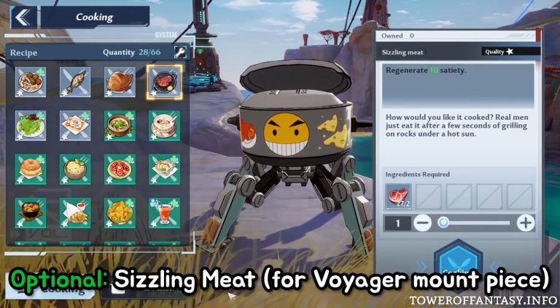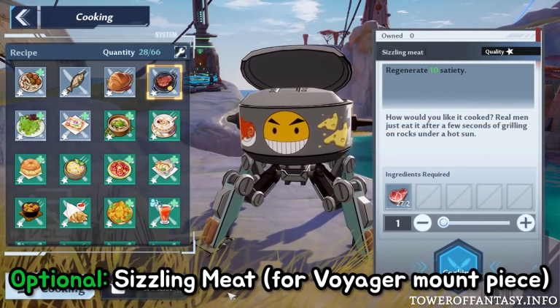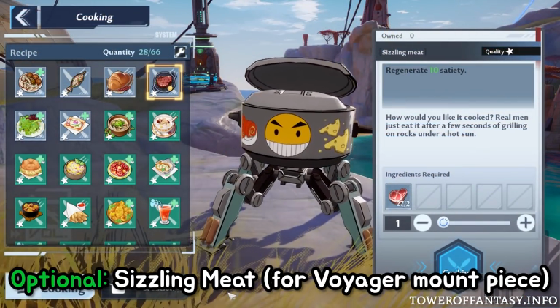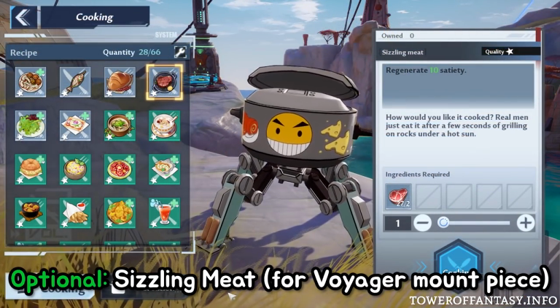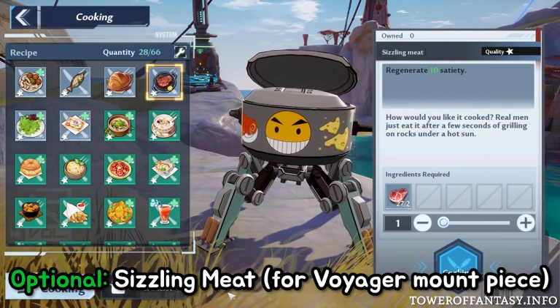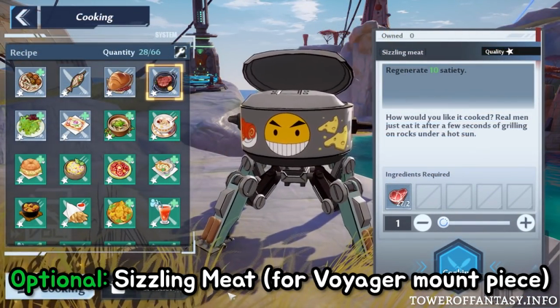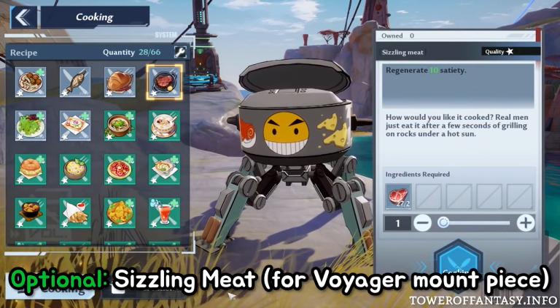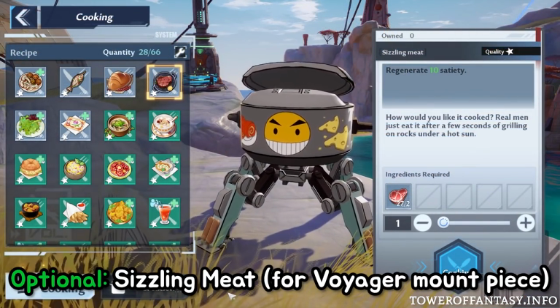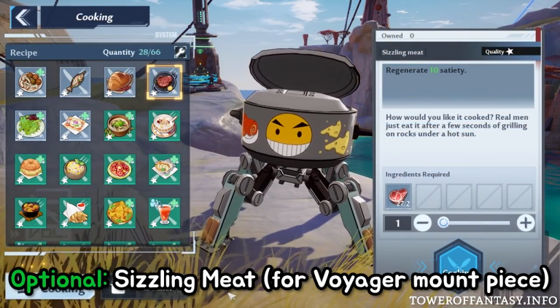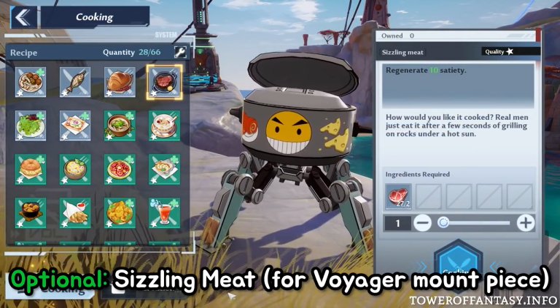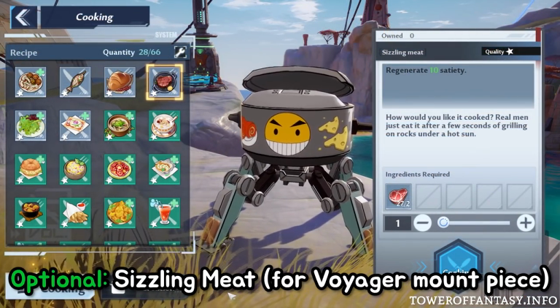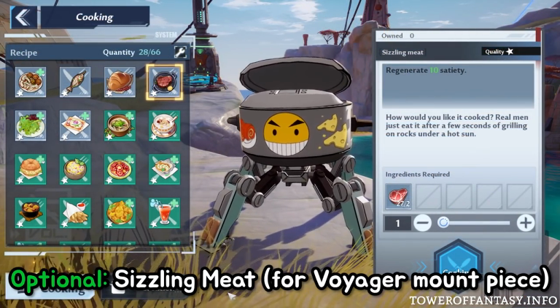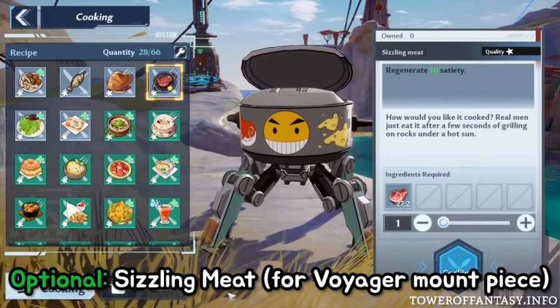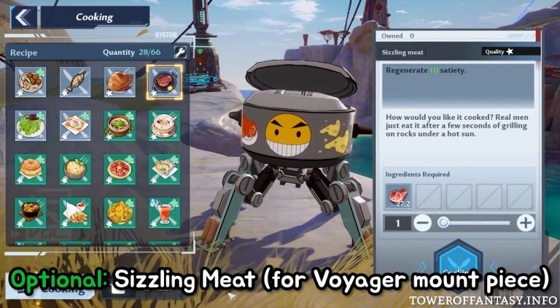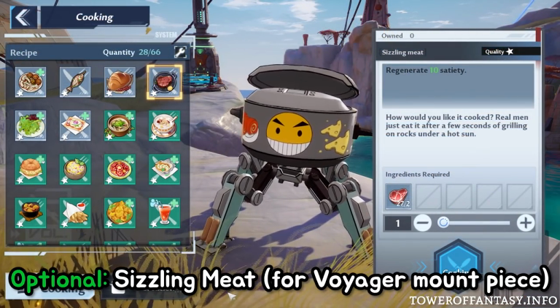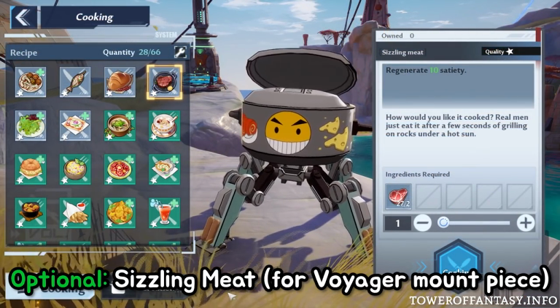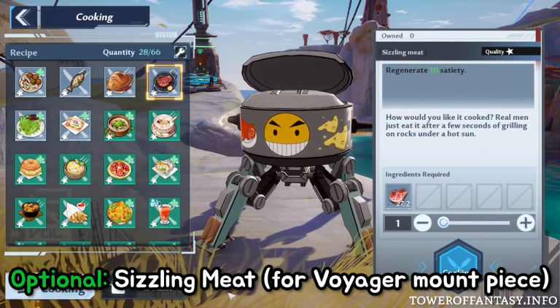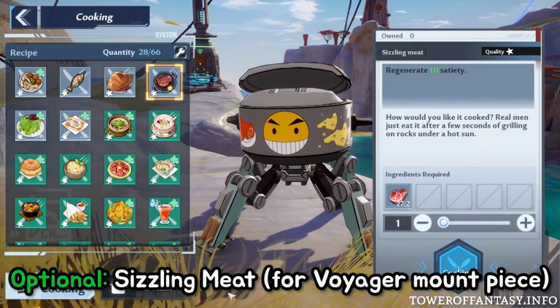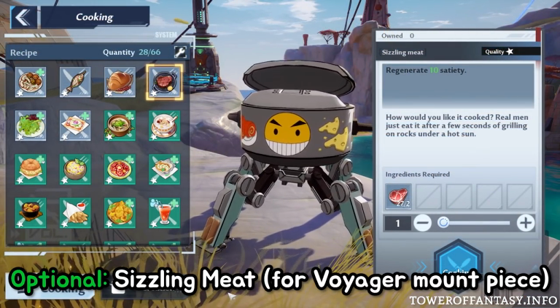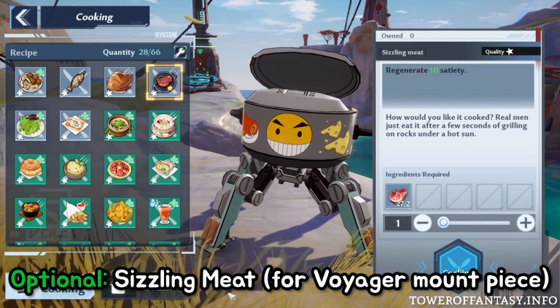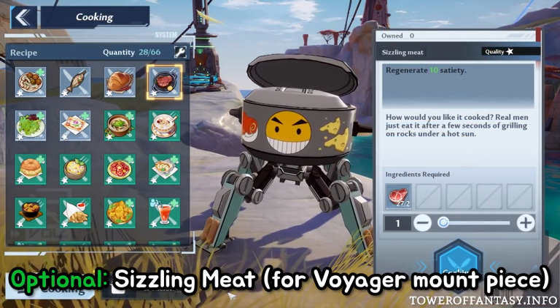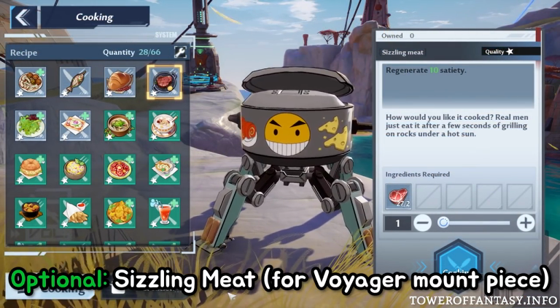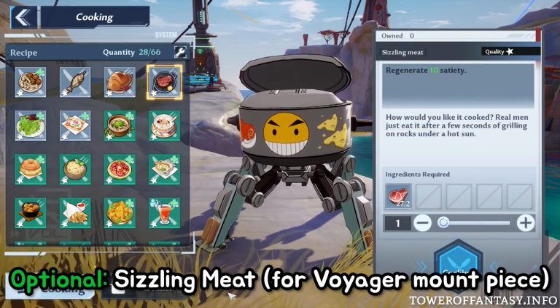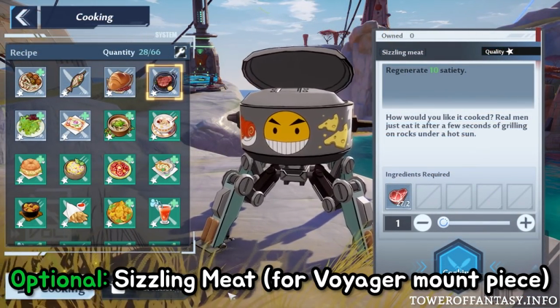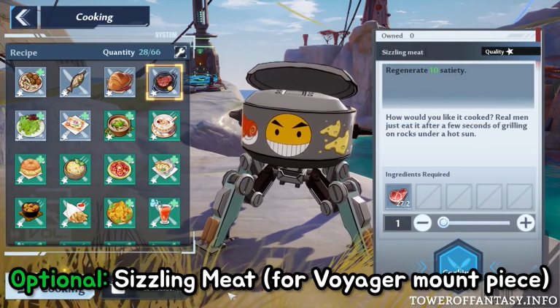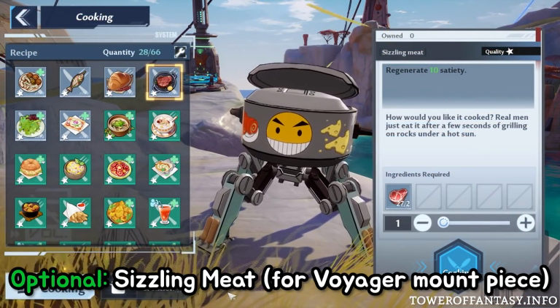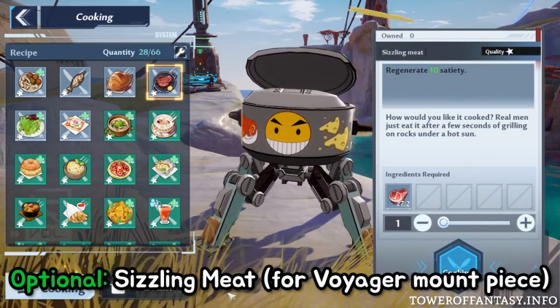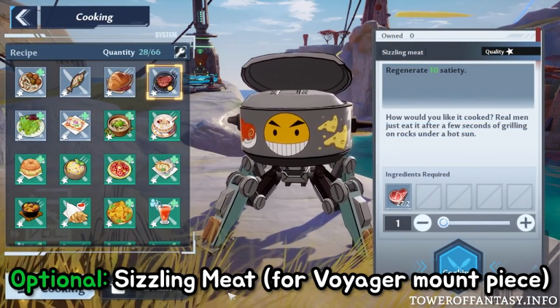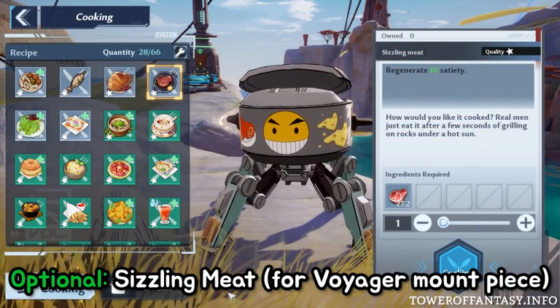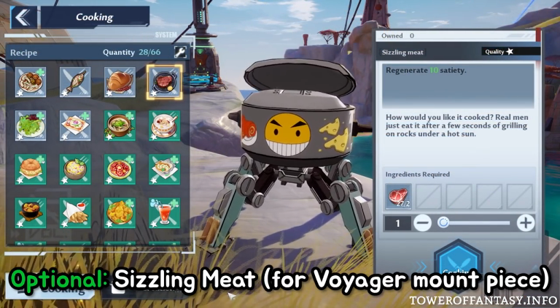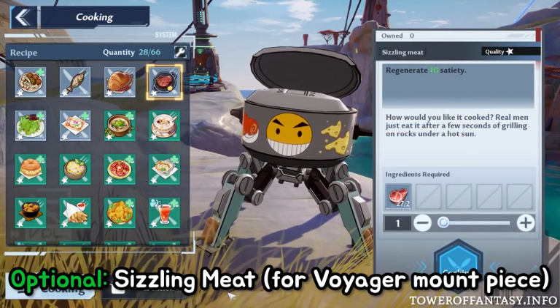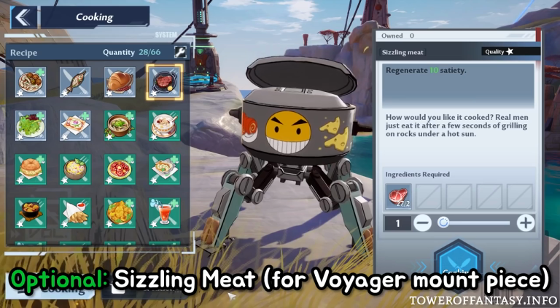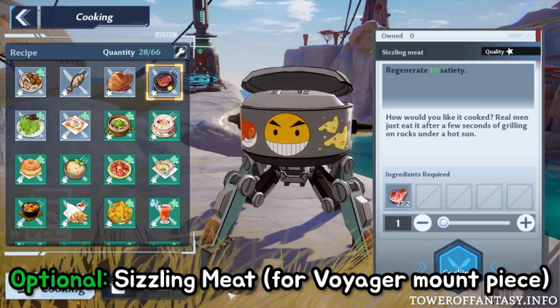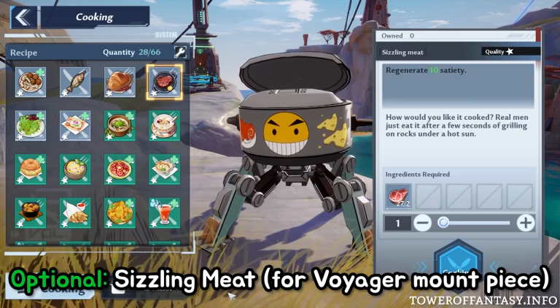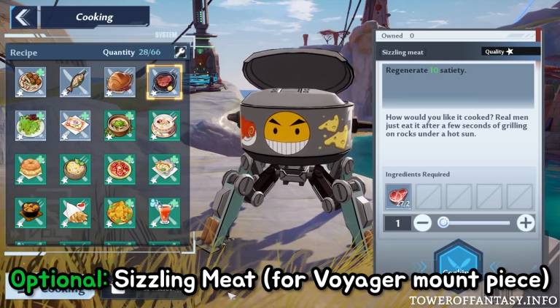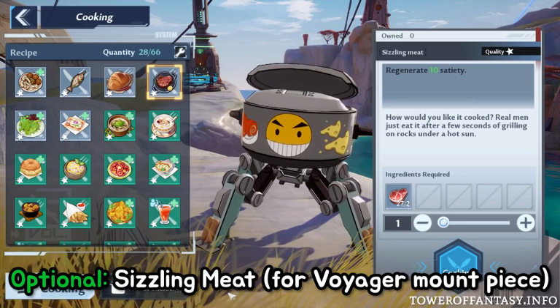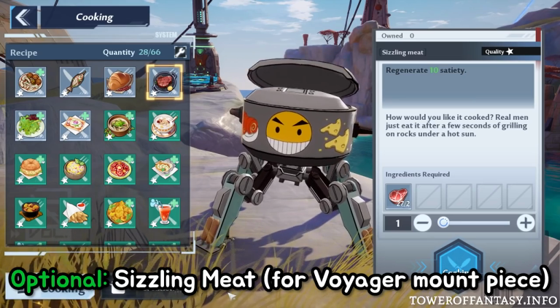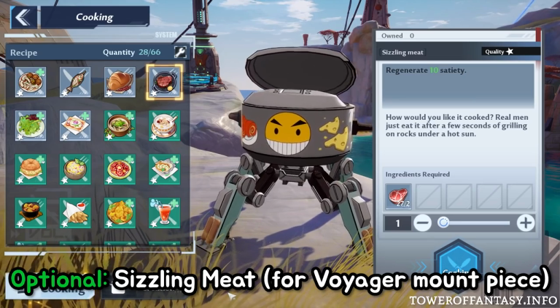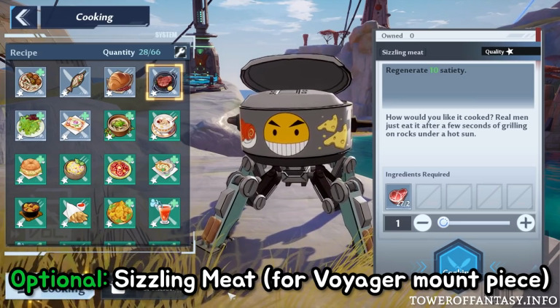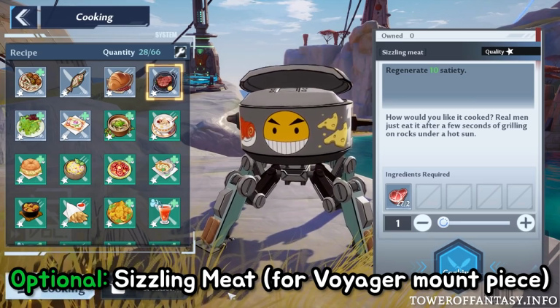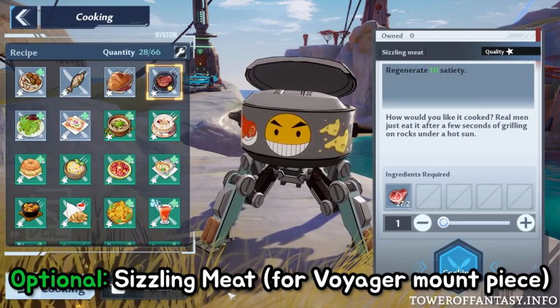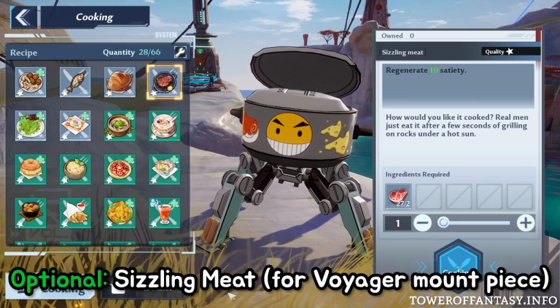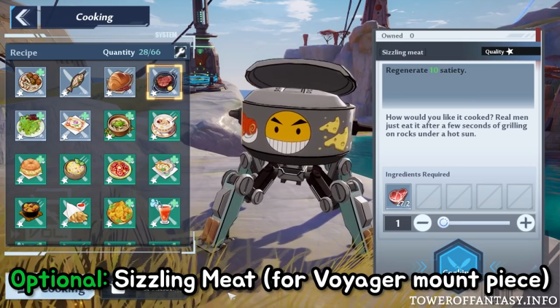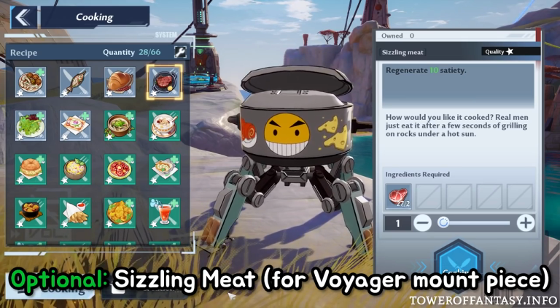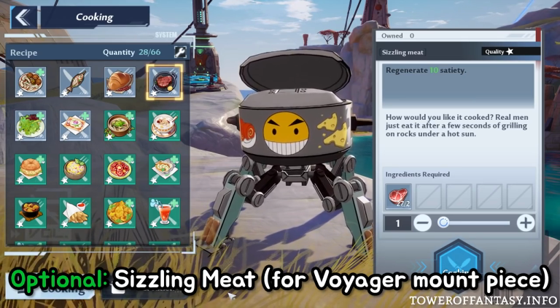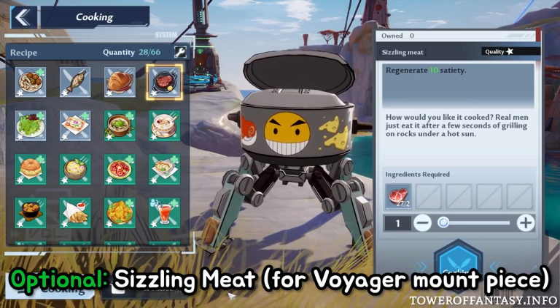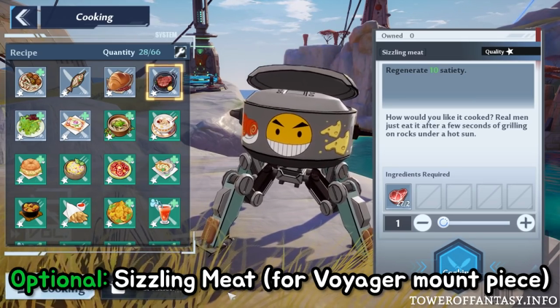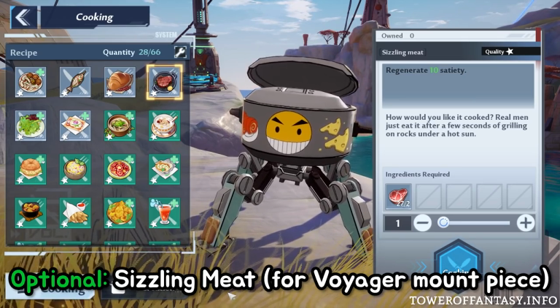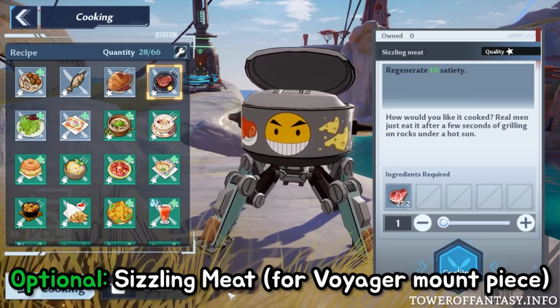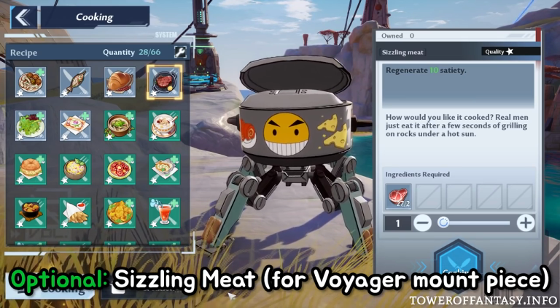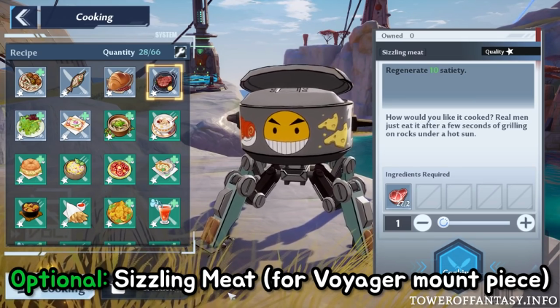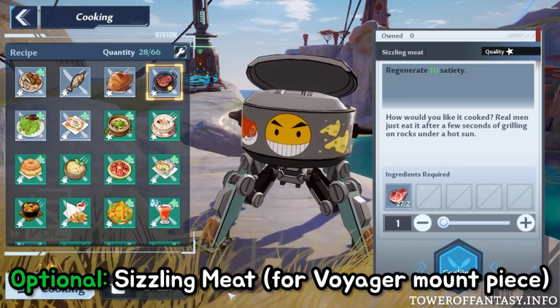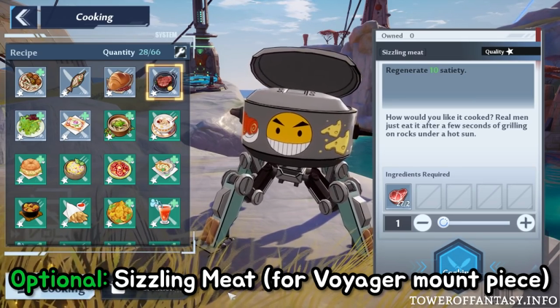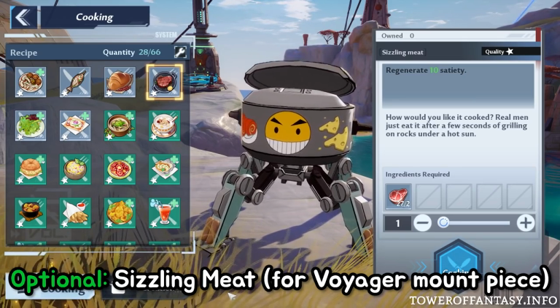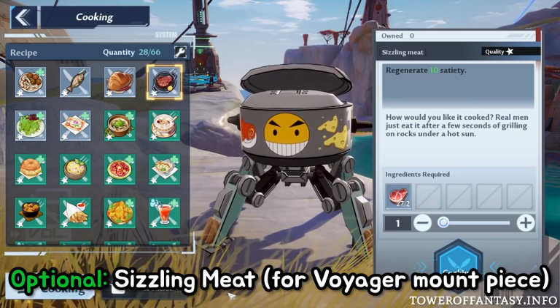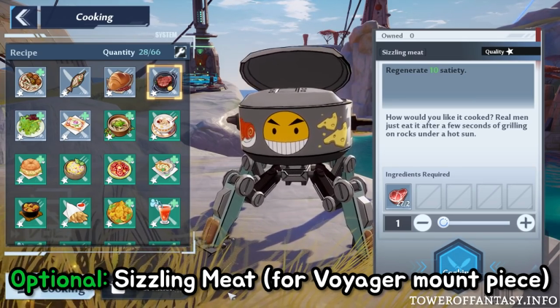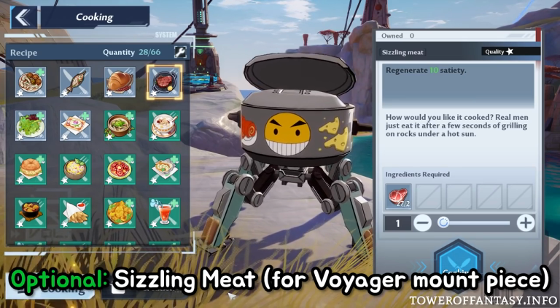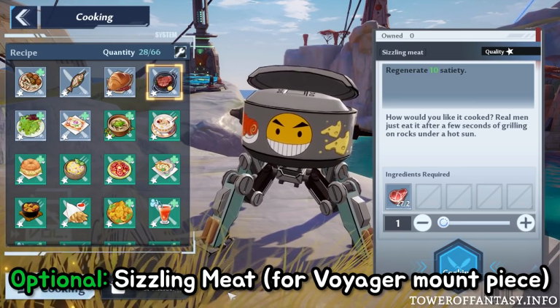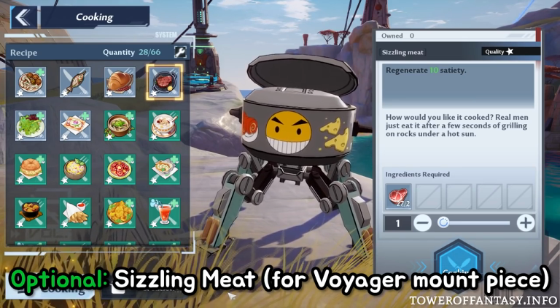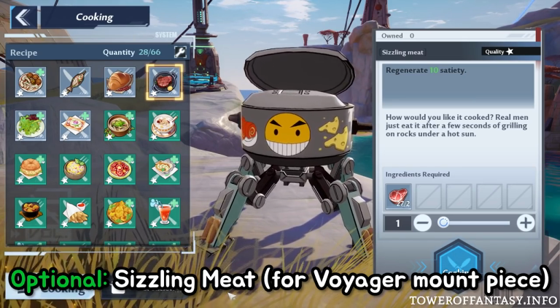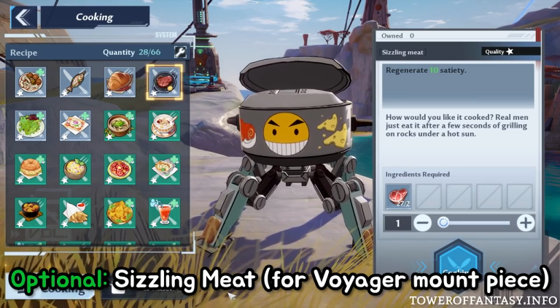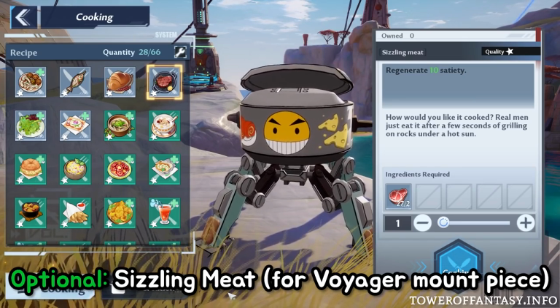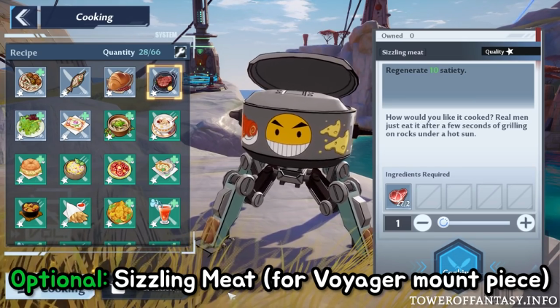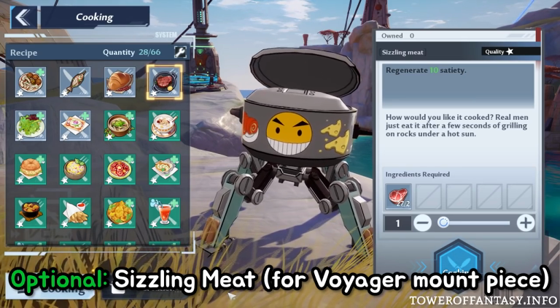If you want to get the mount piece for the Voyager, make sure to prepare a sizzling meat. It only requires two pieces of meat, and the recipe is unlocked by default.